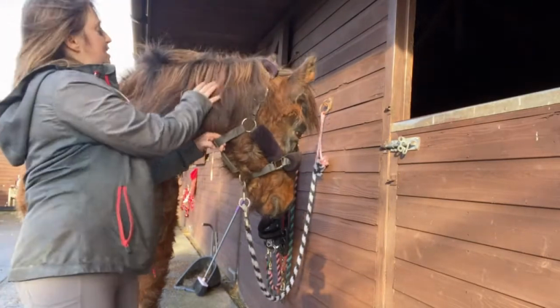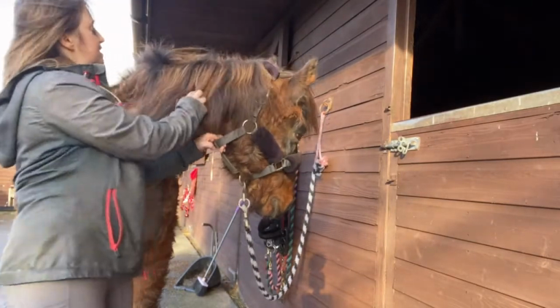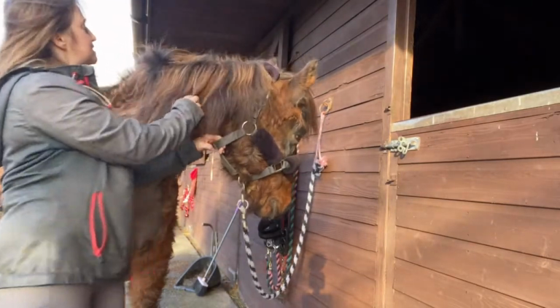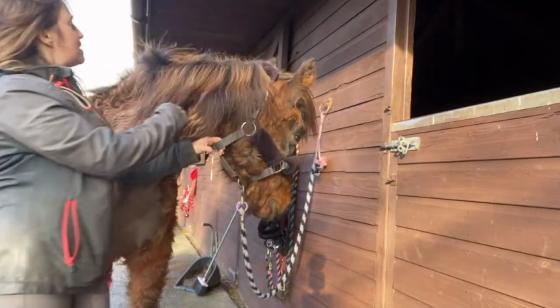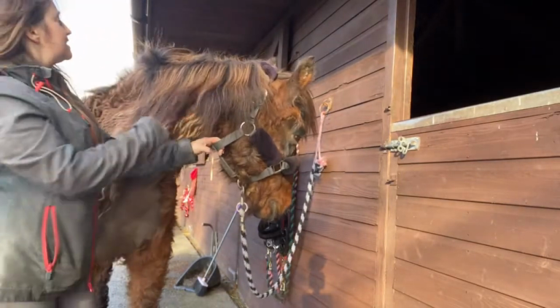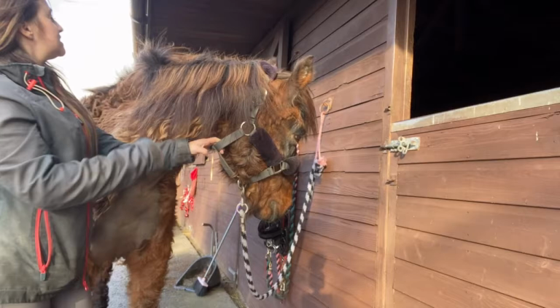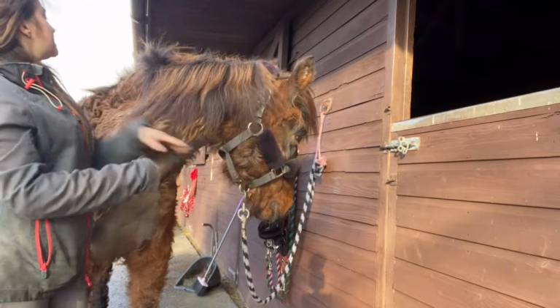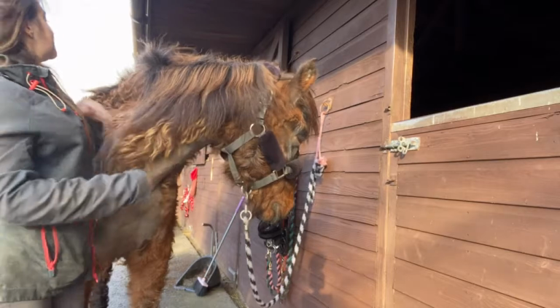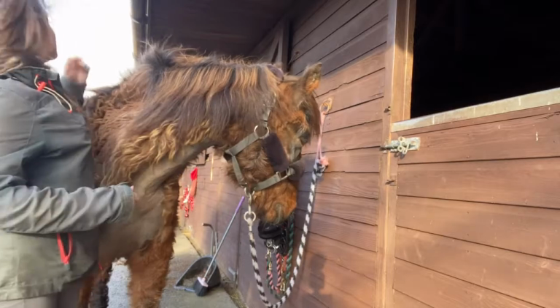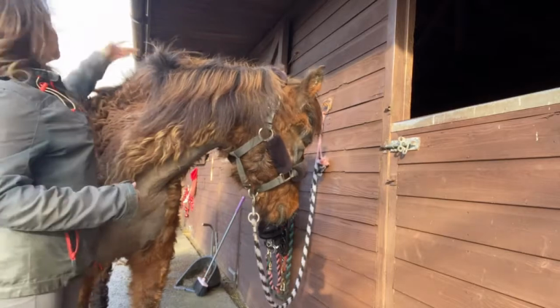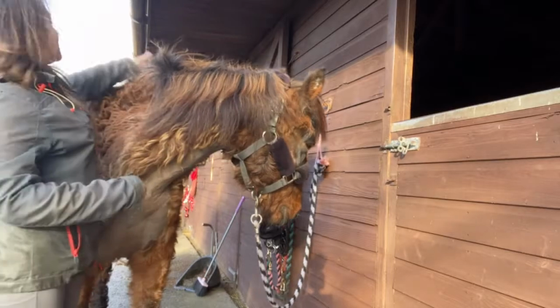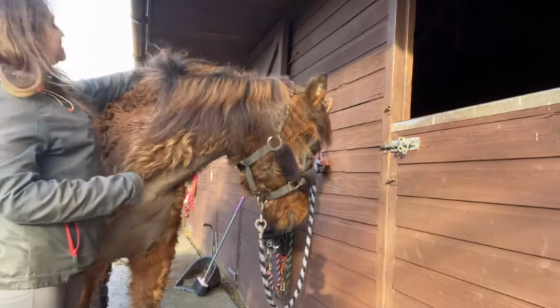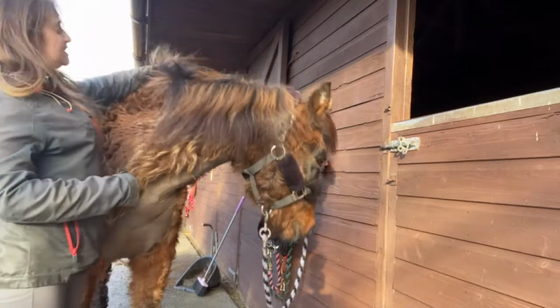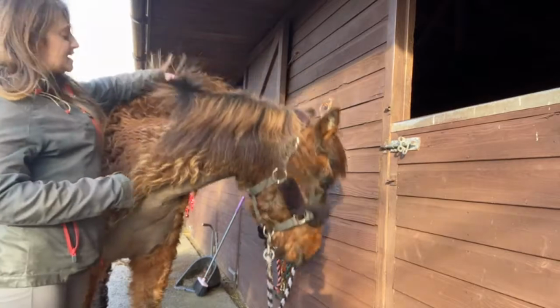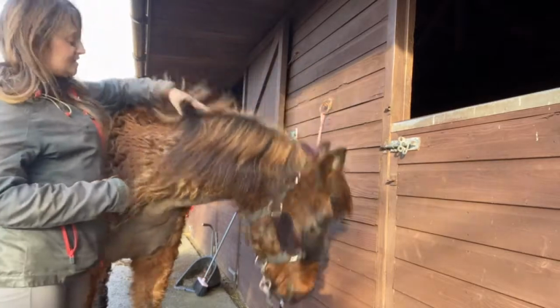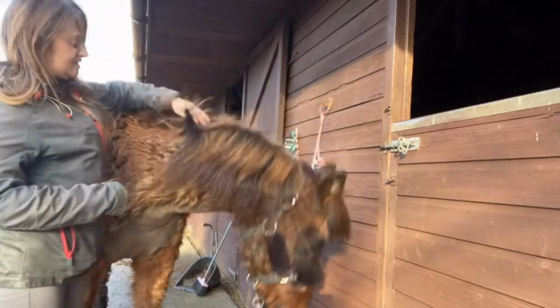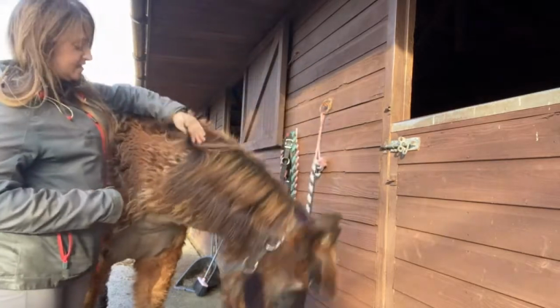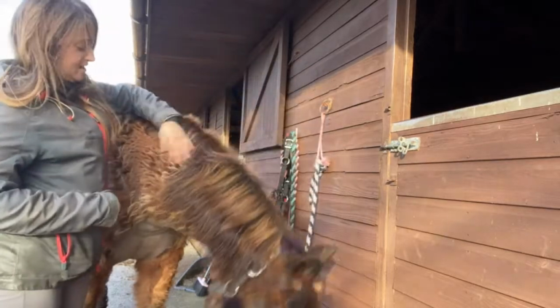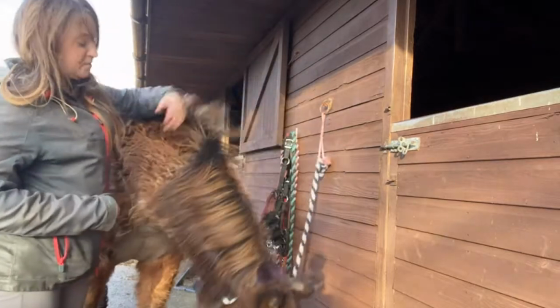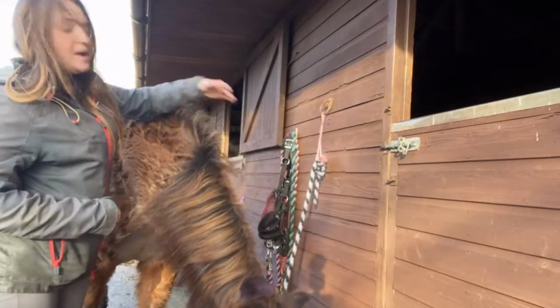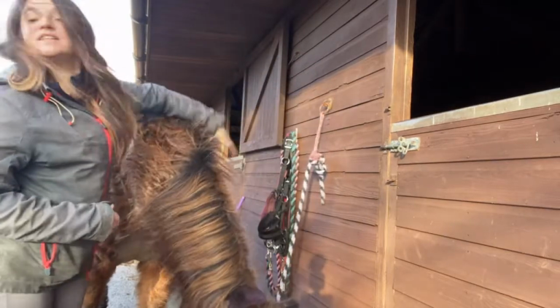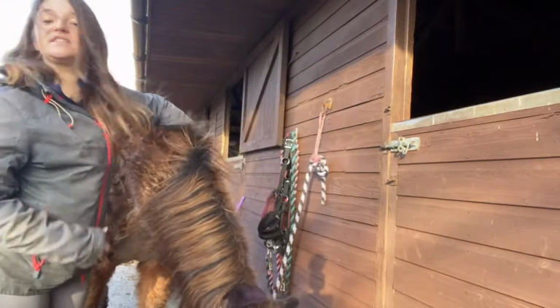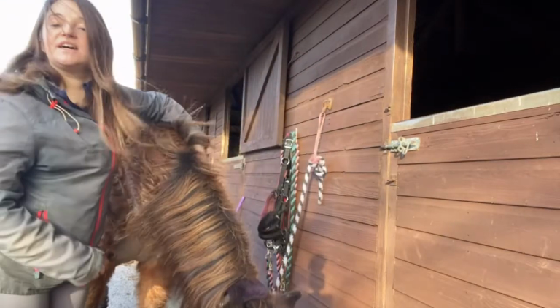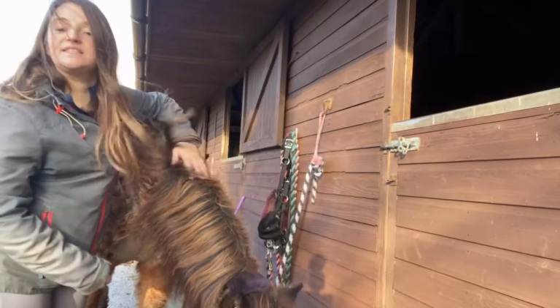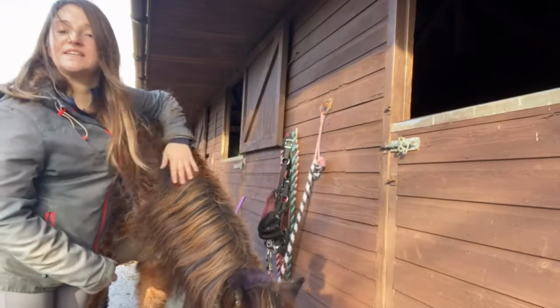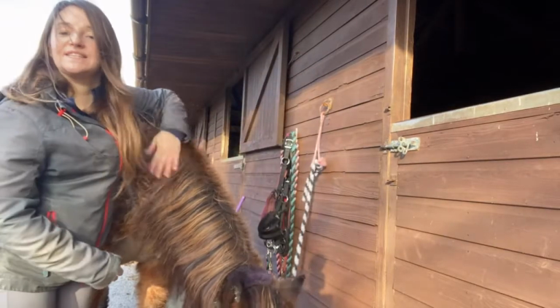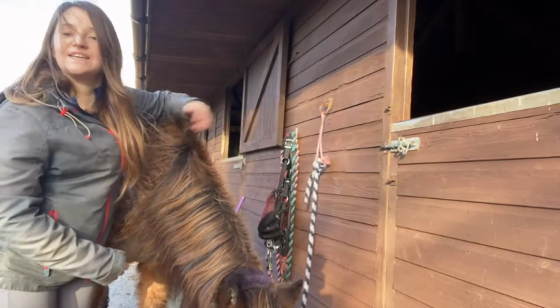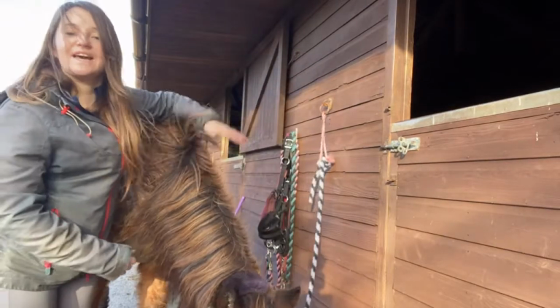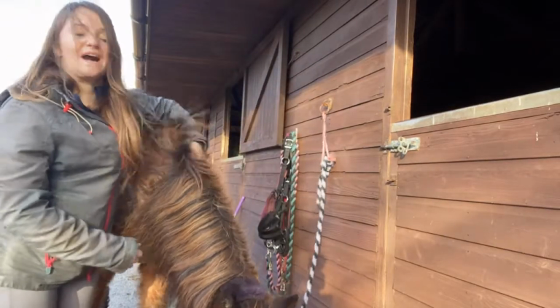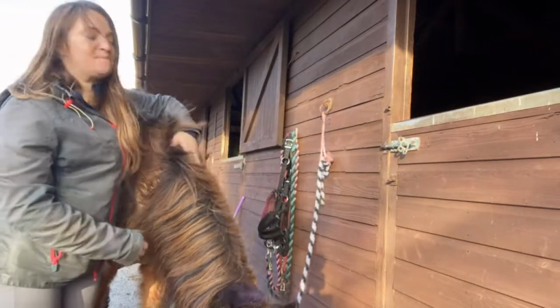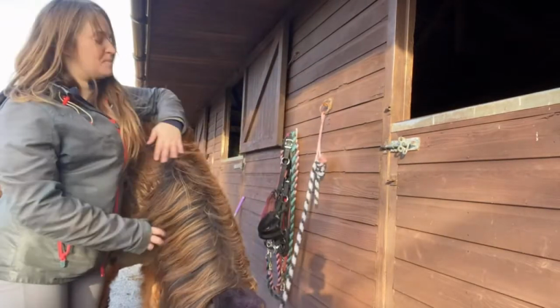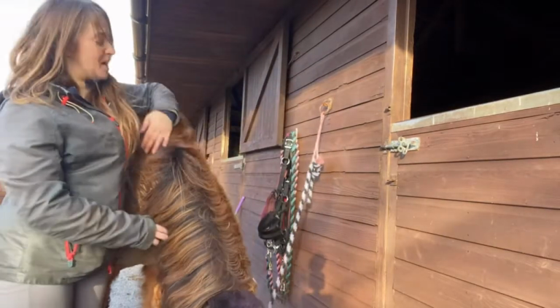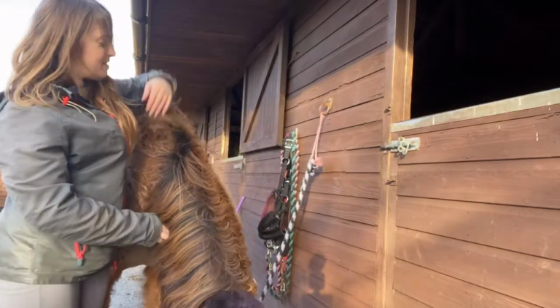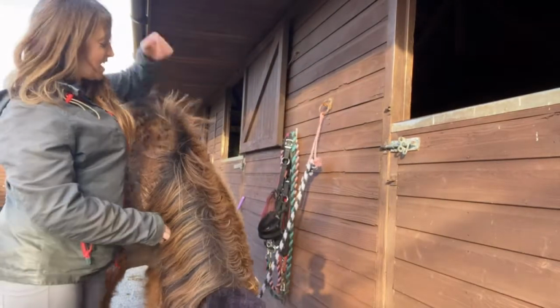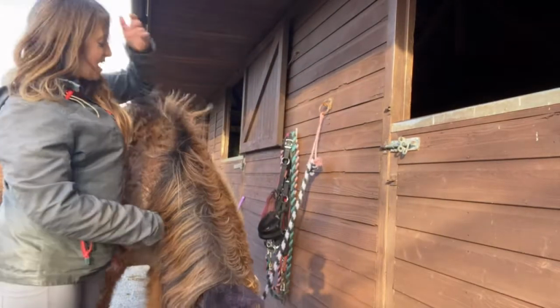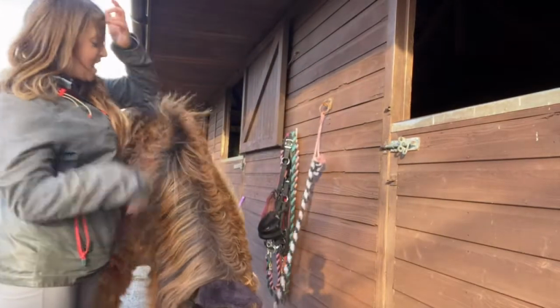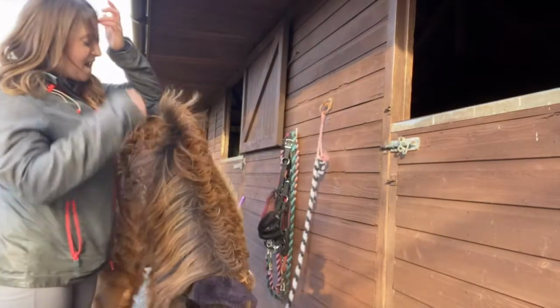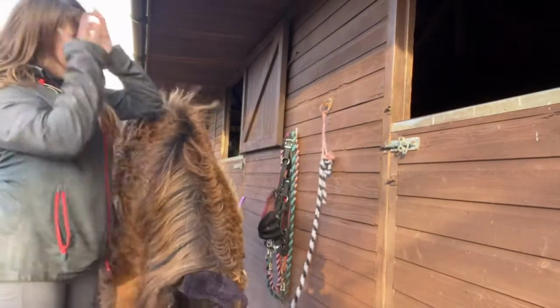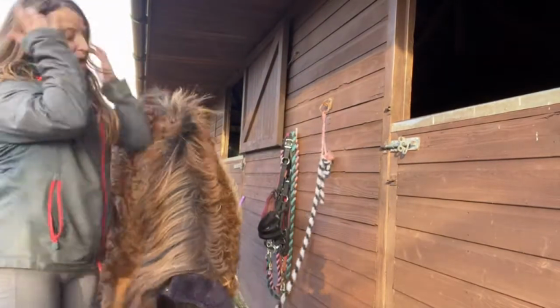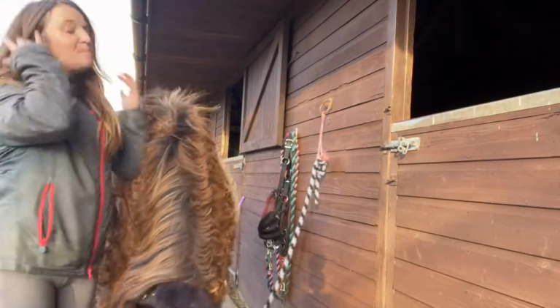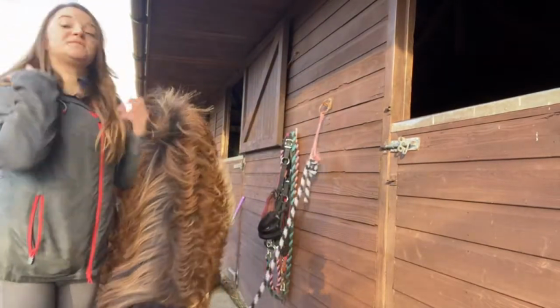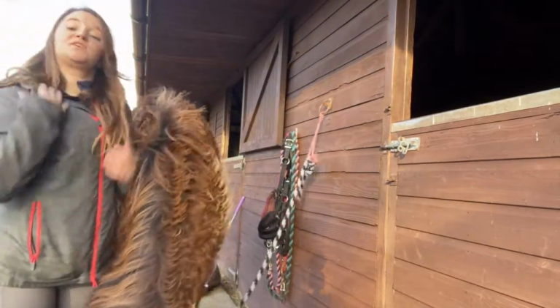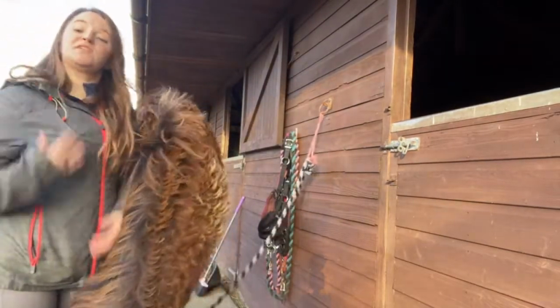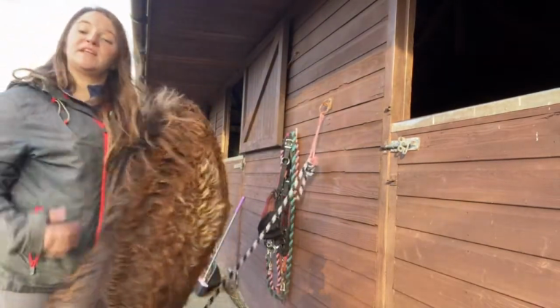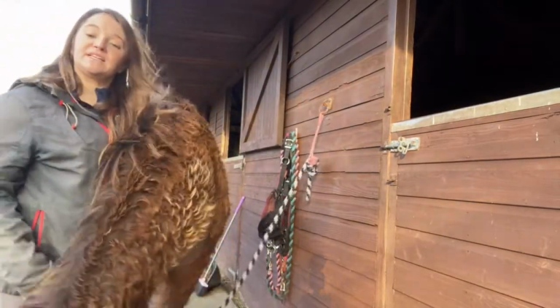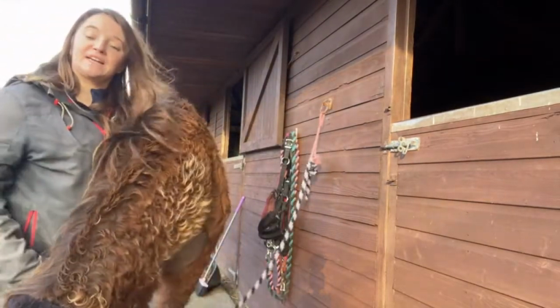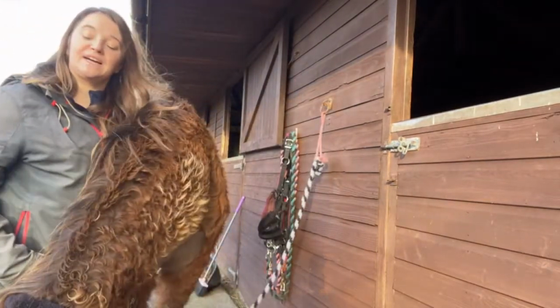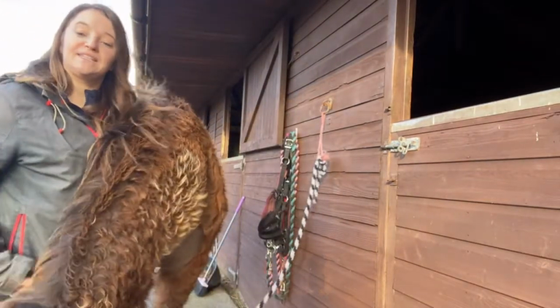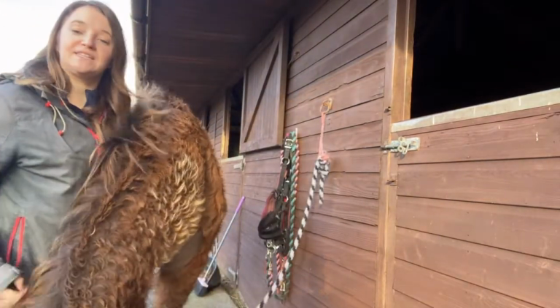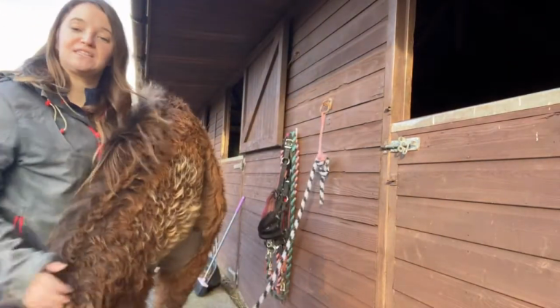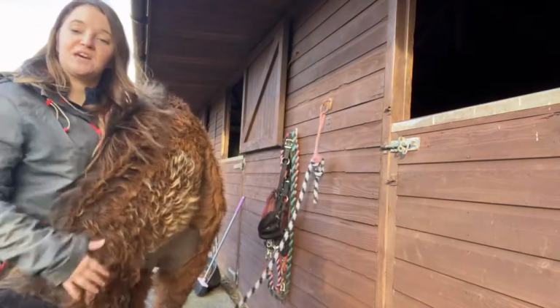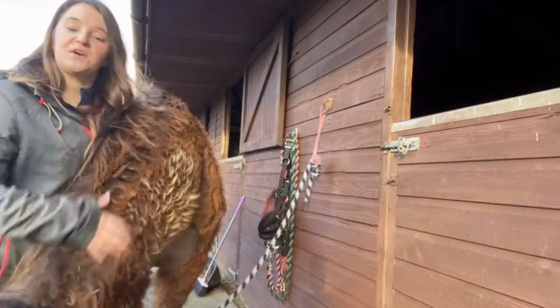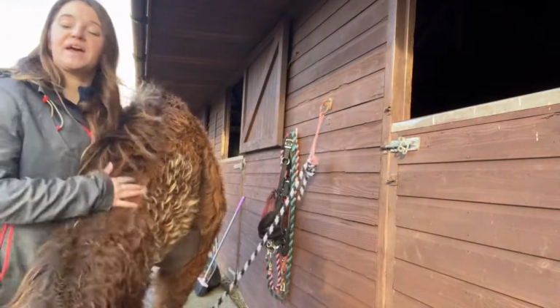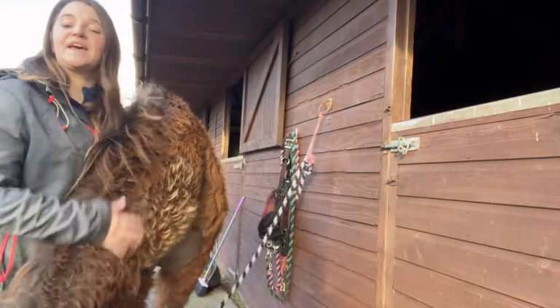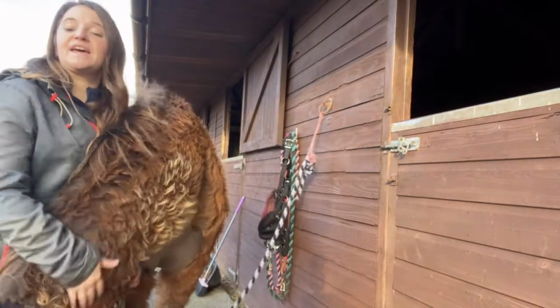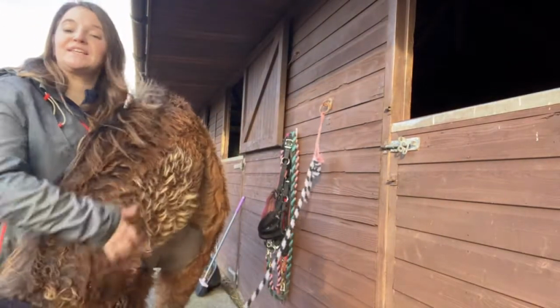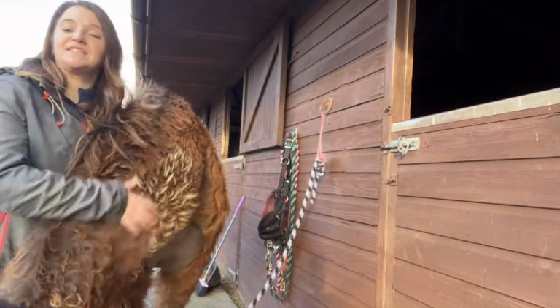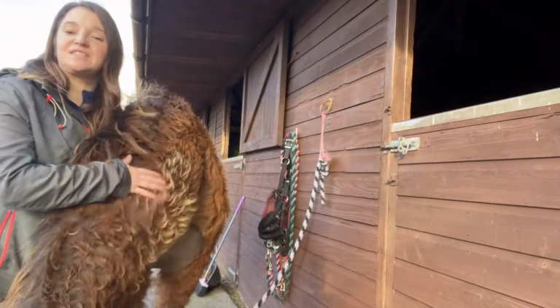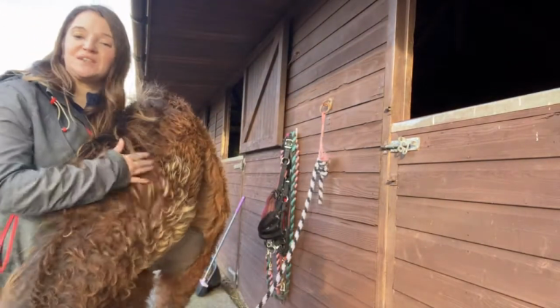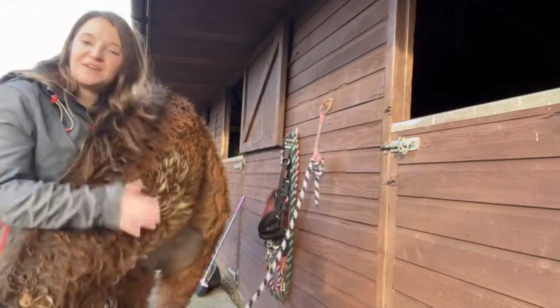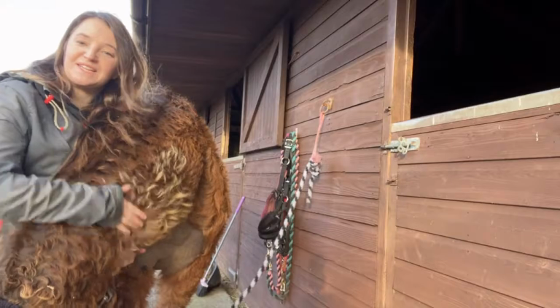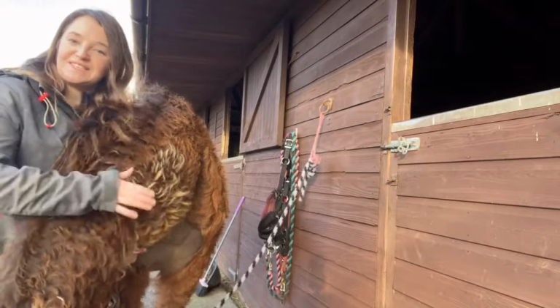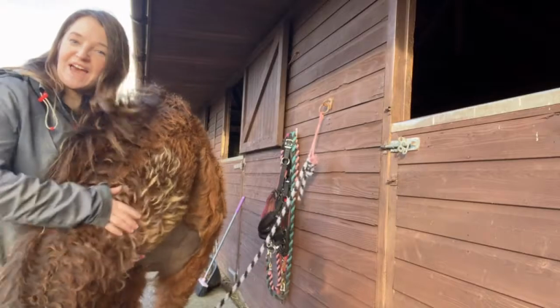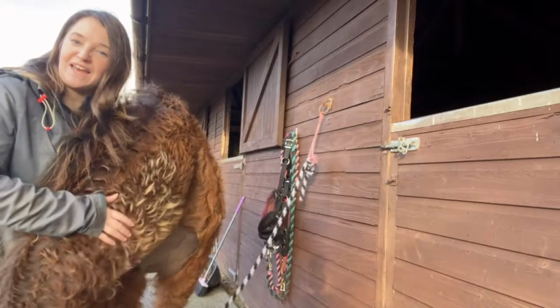So his mane's nice and tidy — as tidy as it can be. The next thing I need to do is his tail.